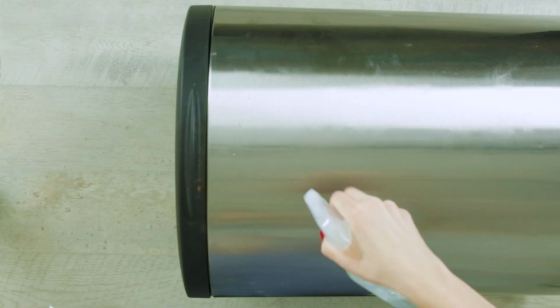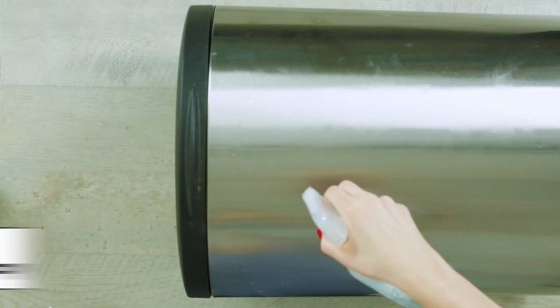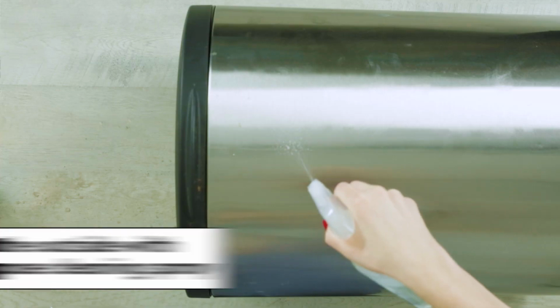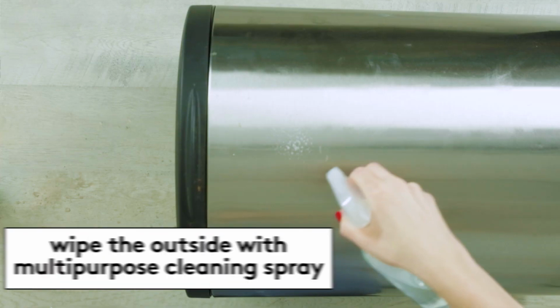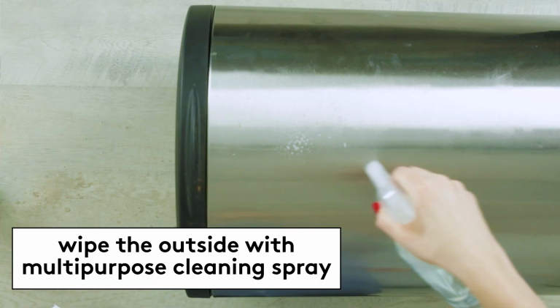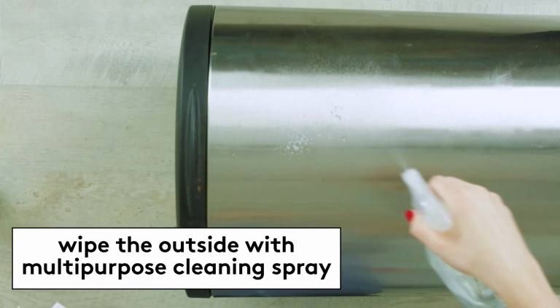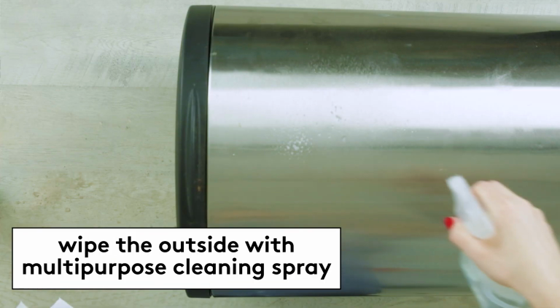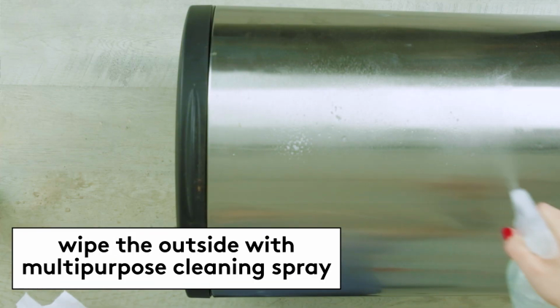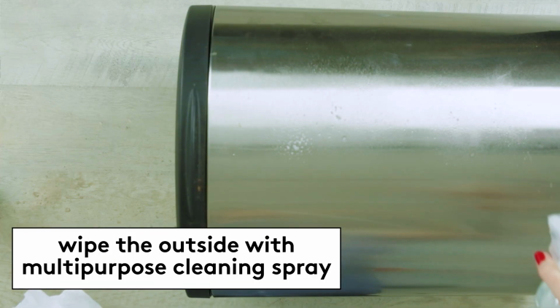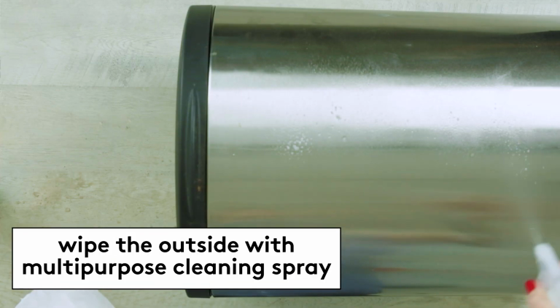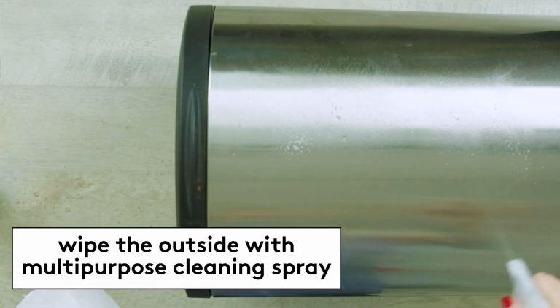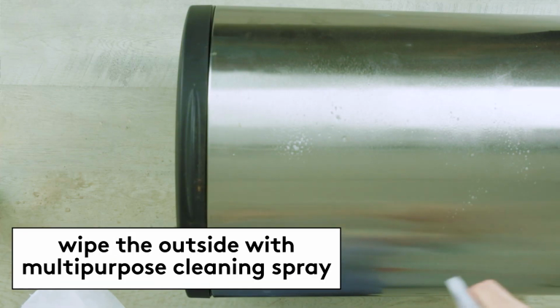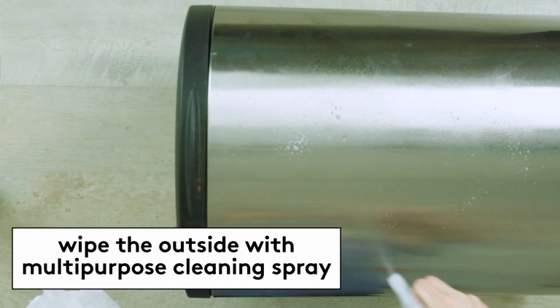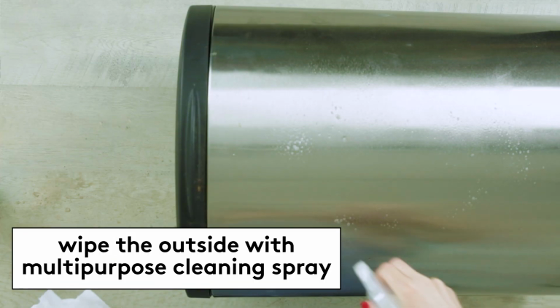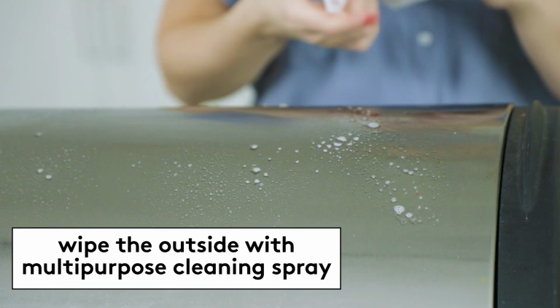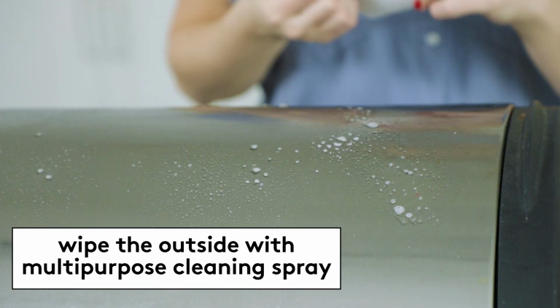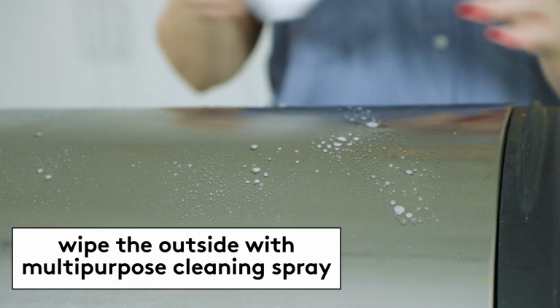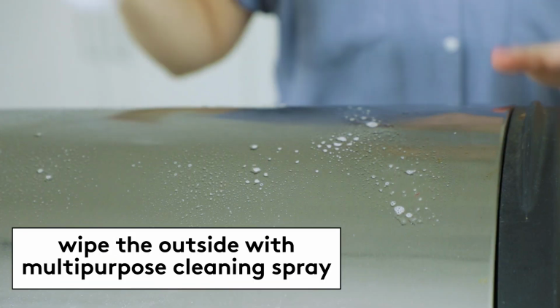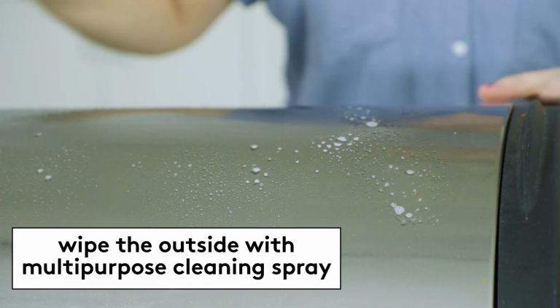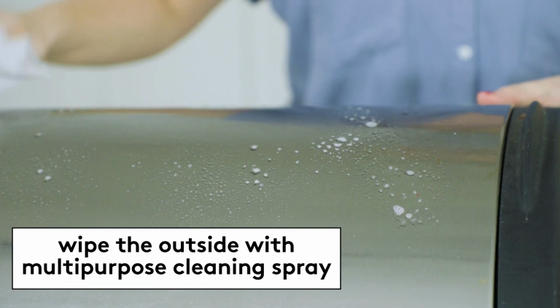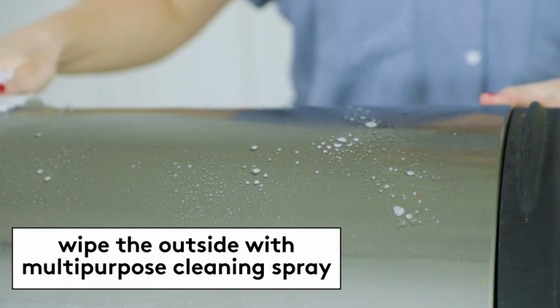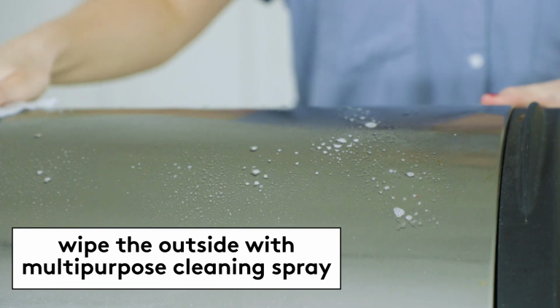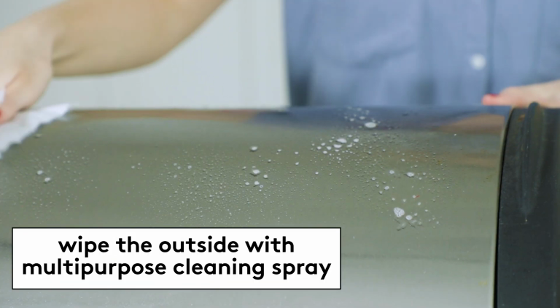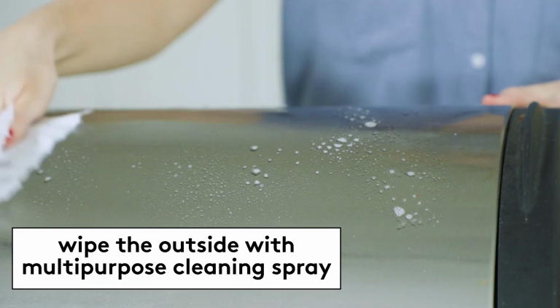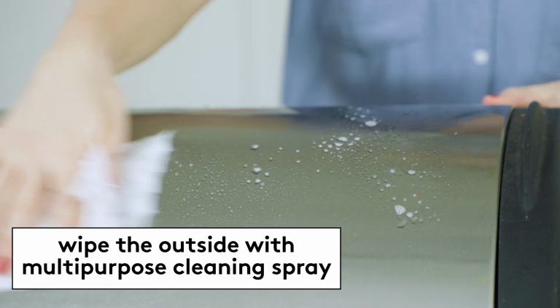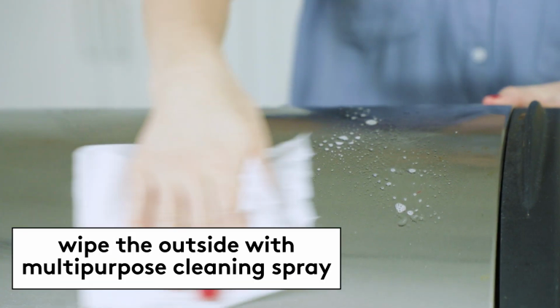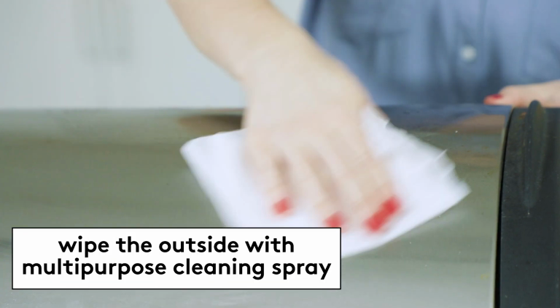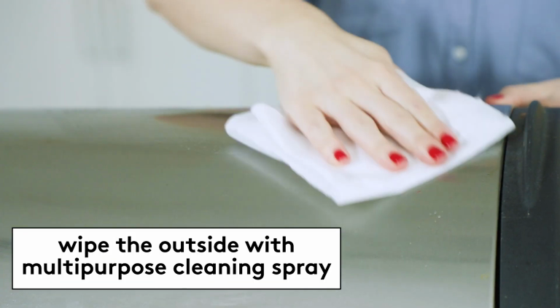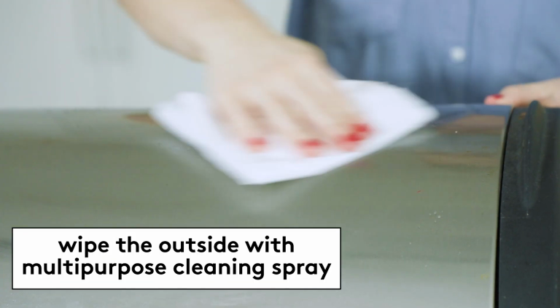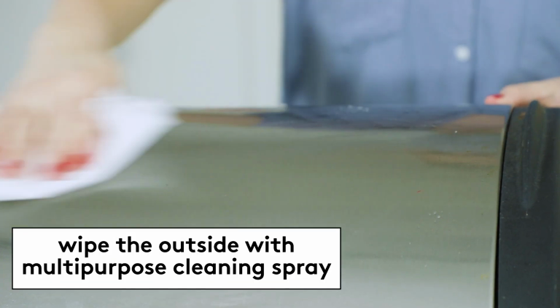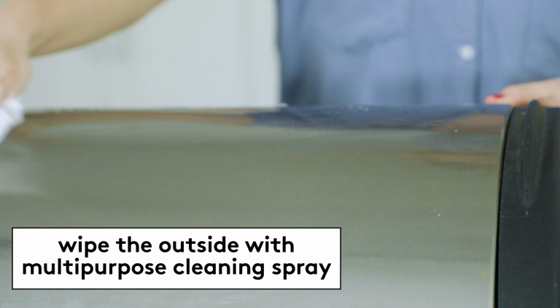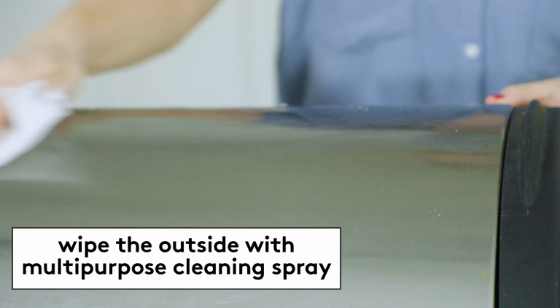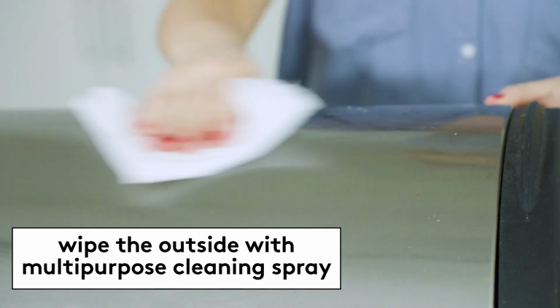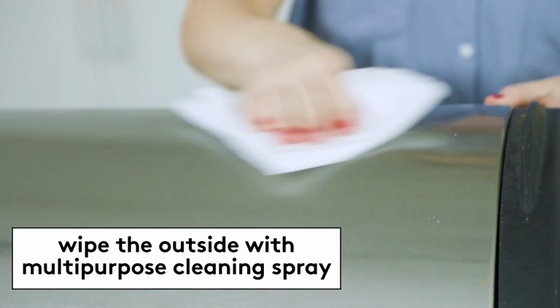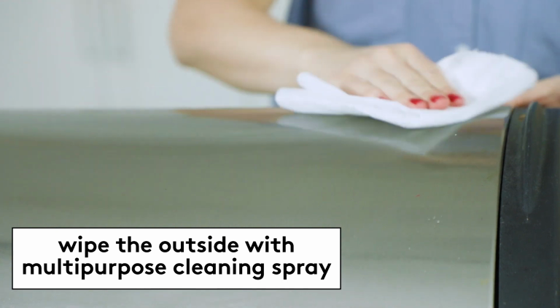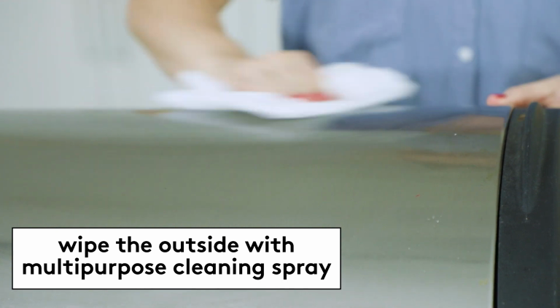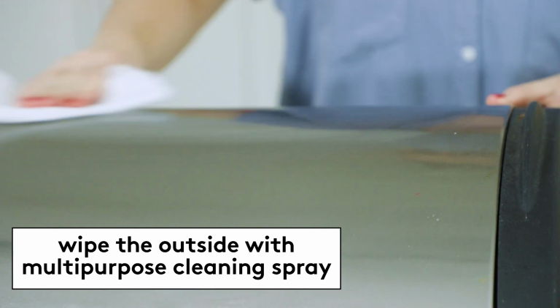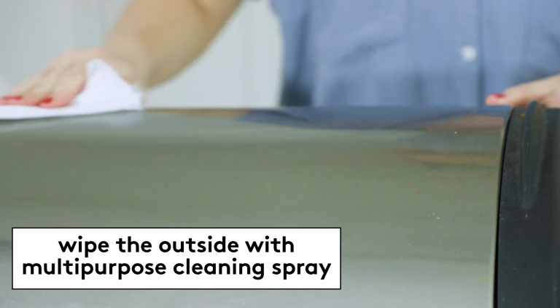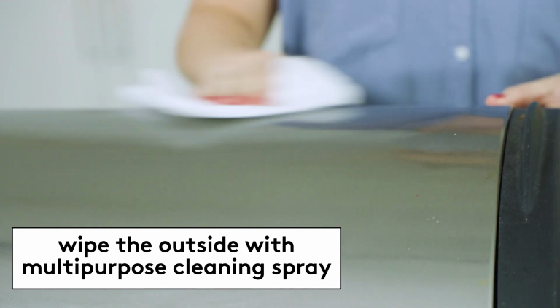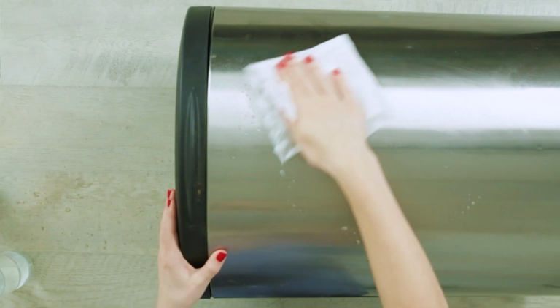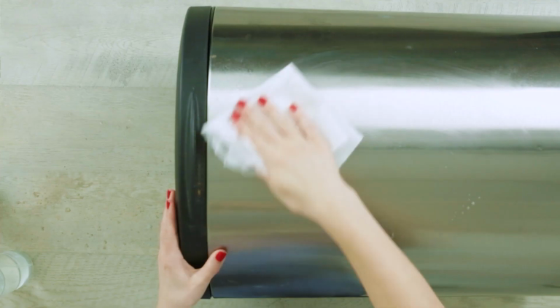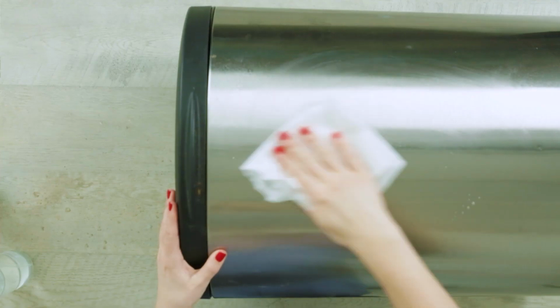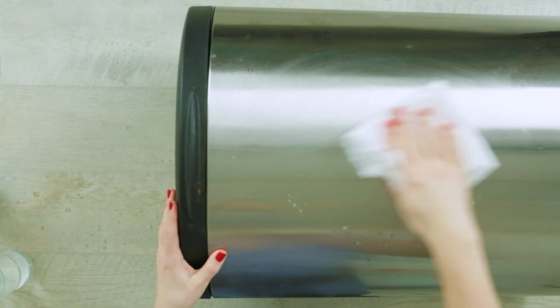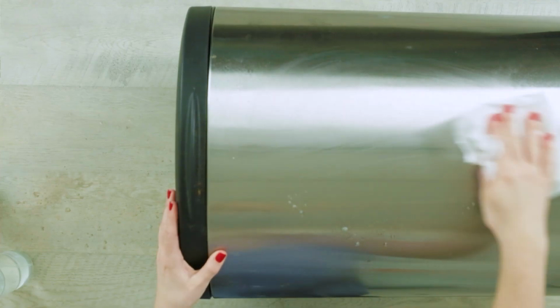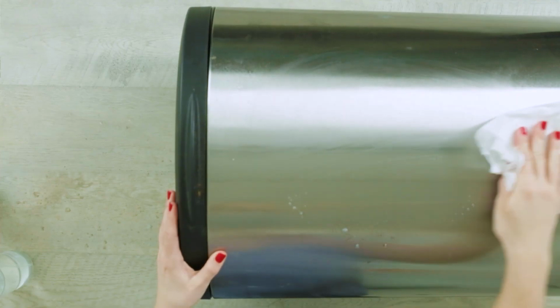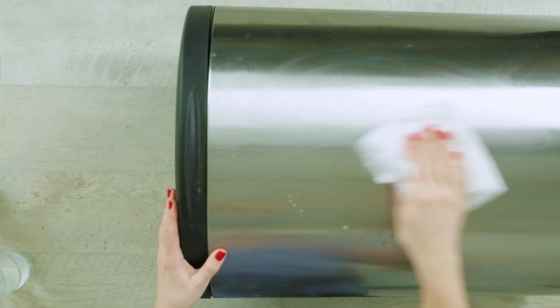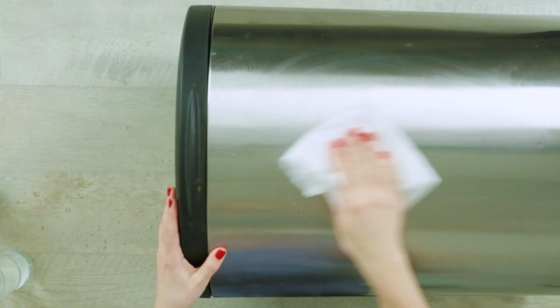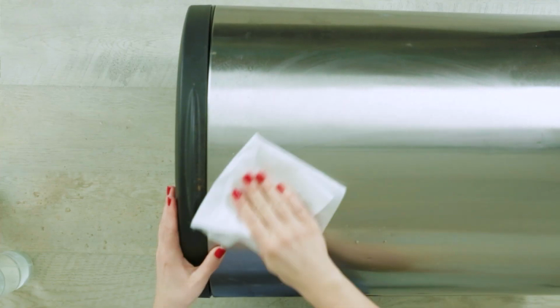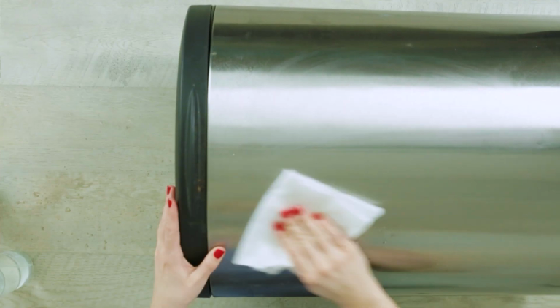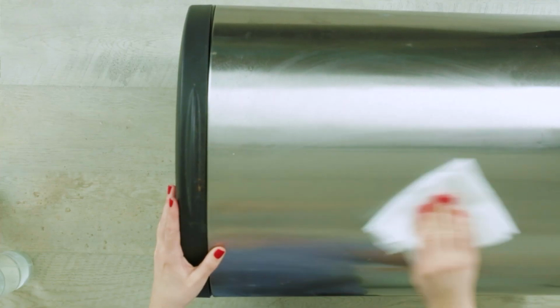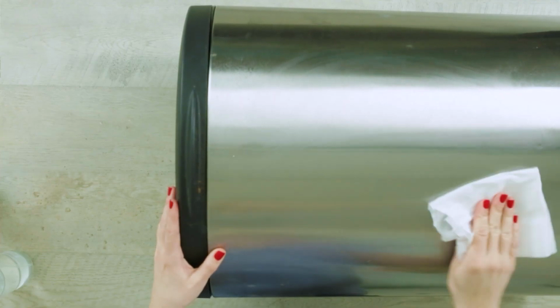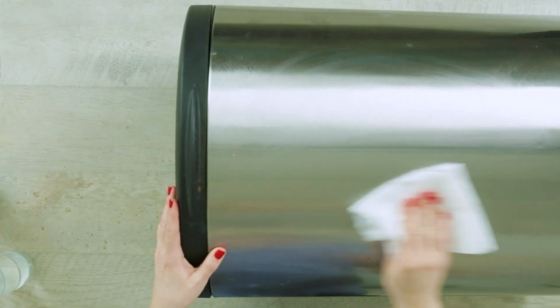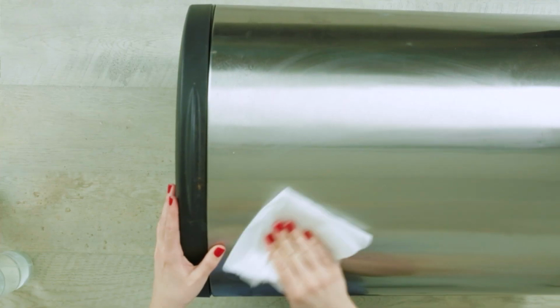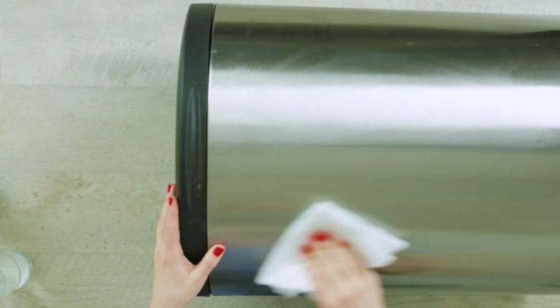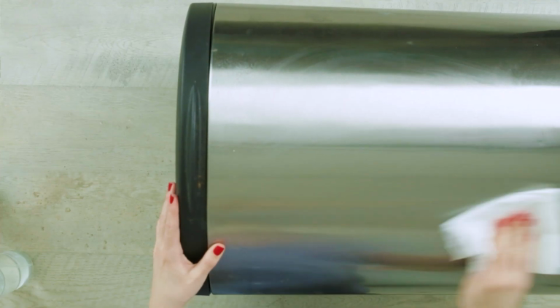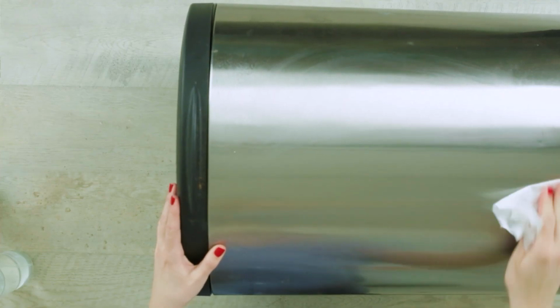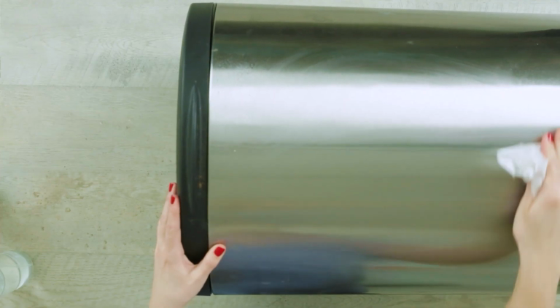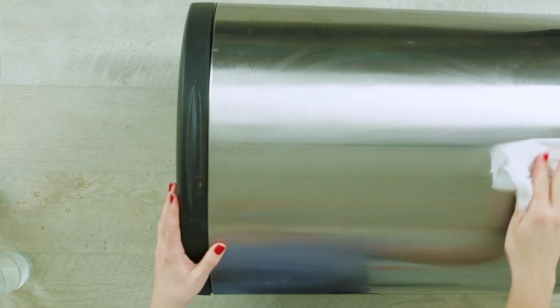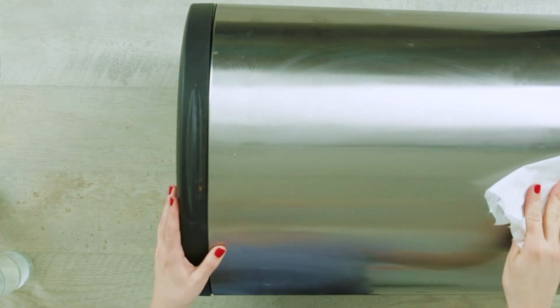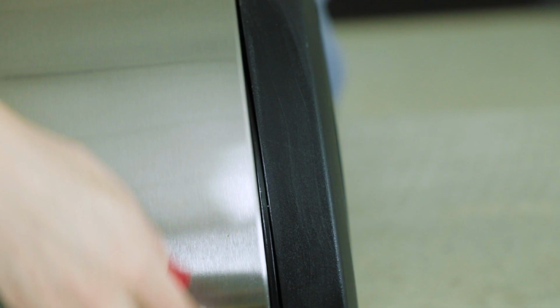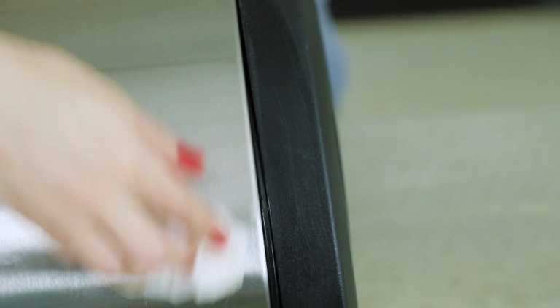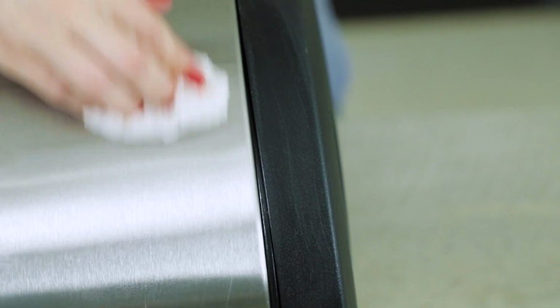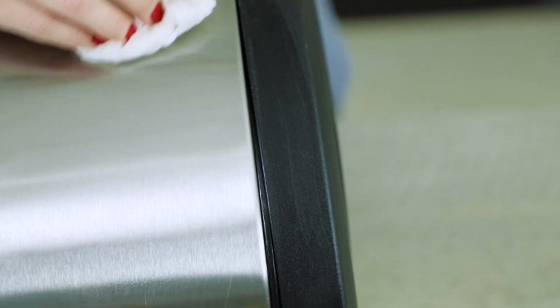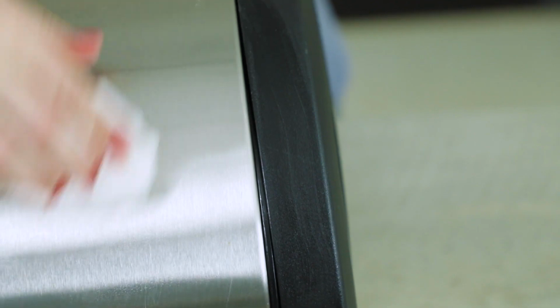Start by wiping down the outside of the can with a cleaning cloth and multi-purpose cleaning spray. This should remove a lot of the dust and grime that has collected.